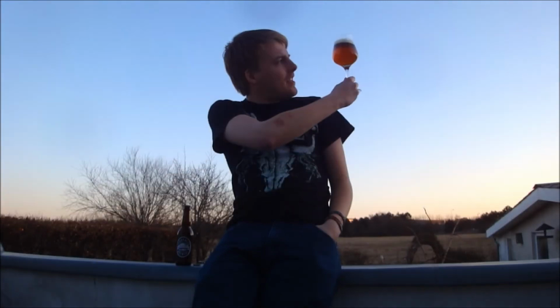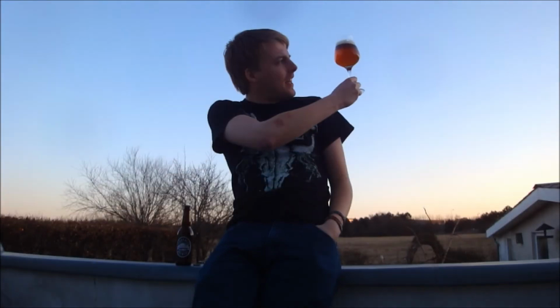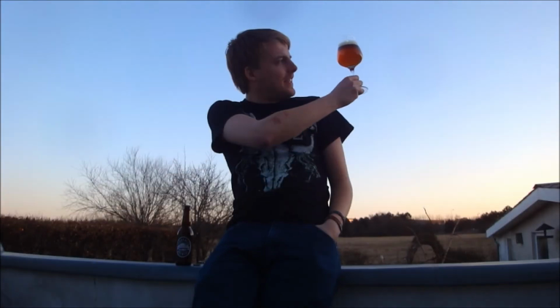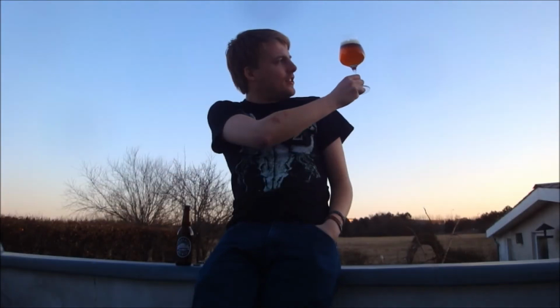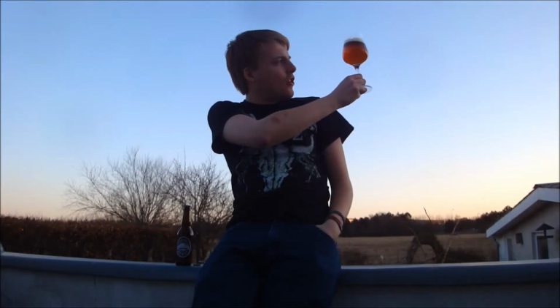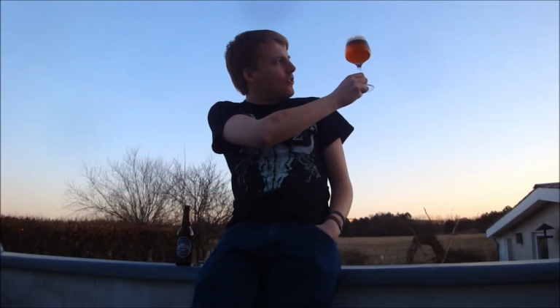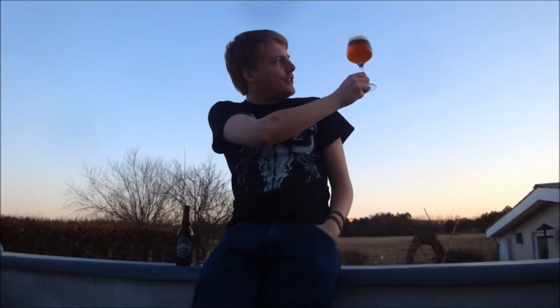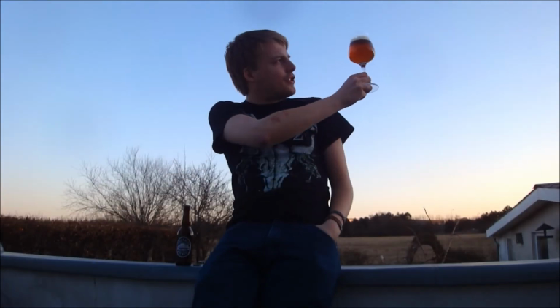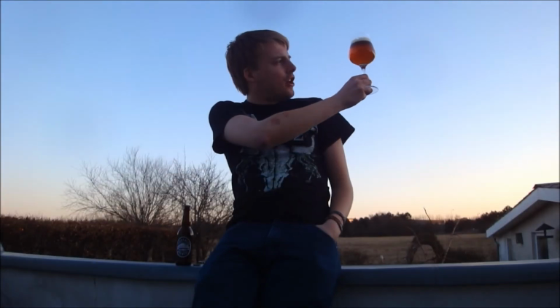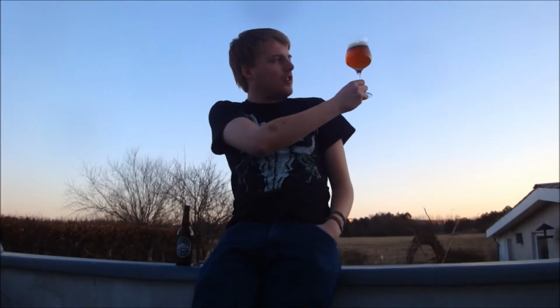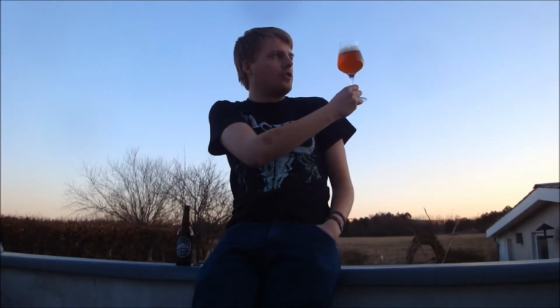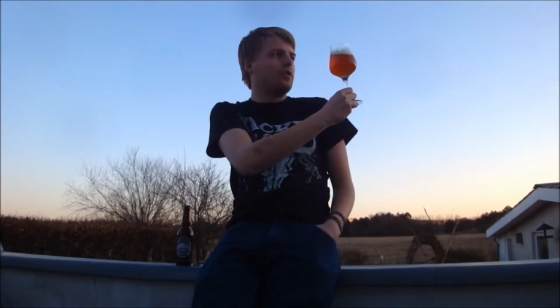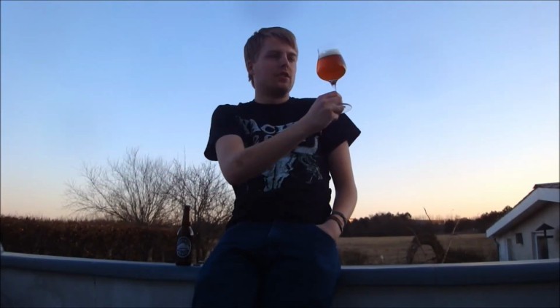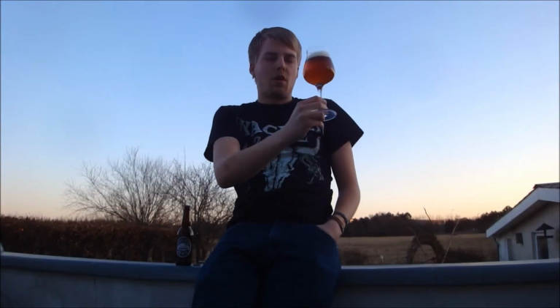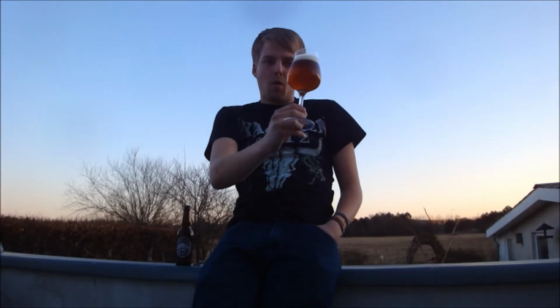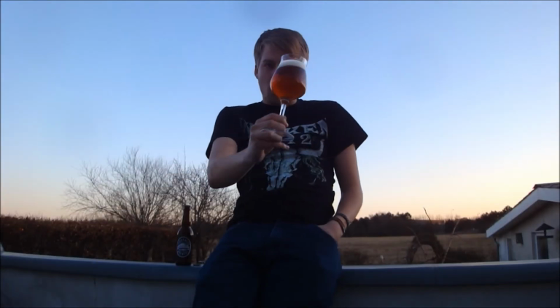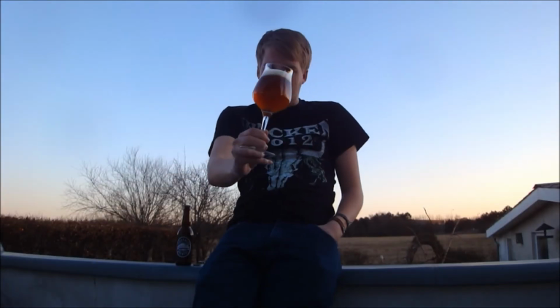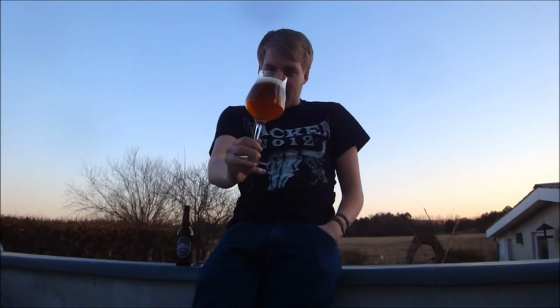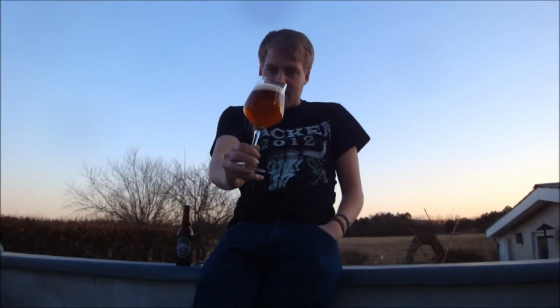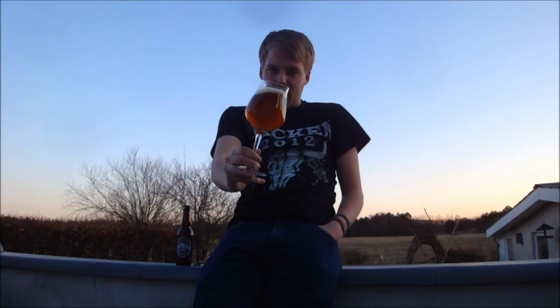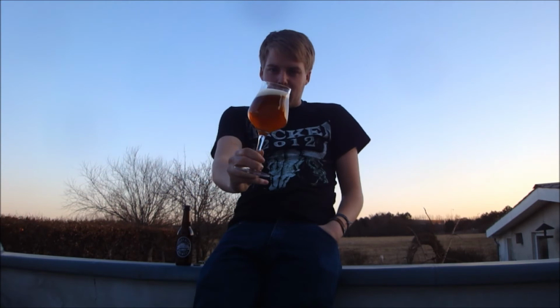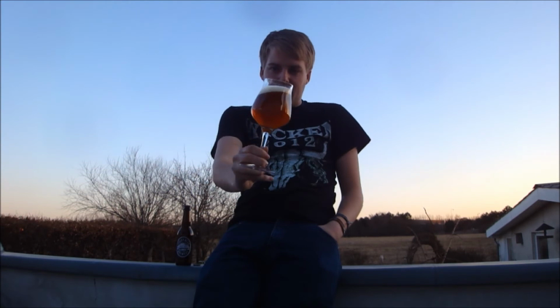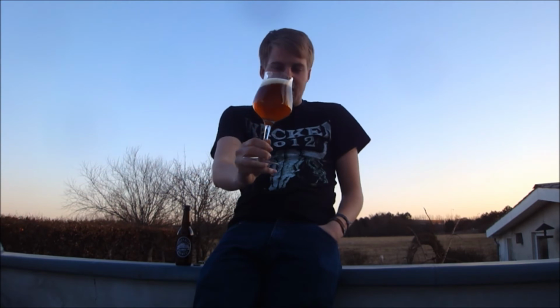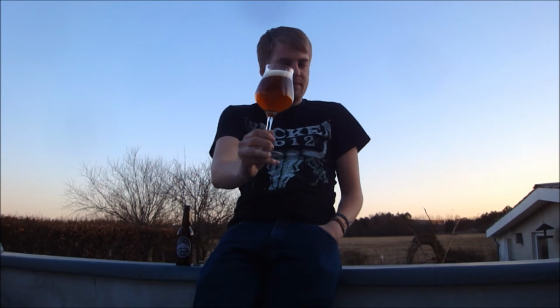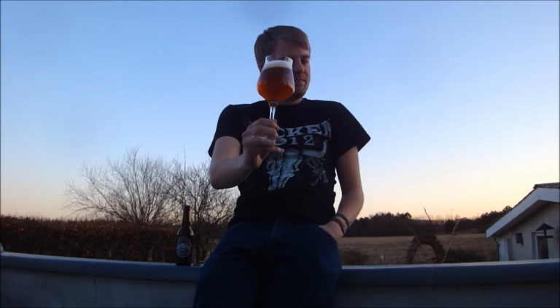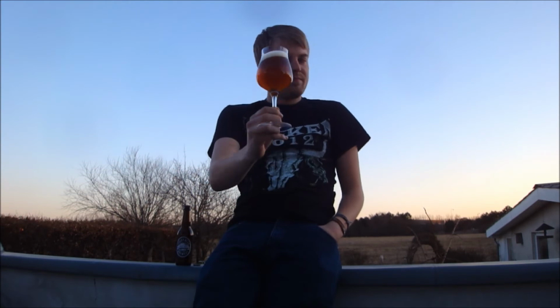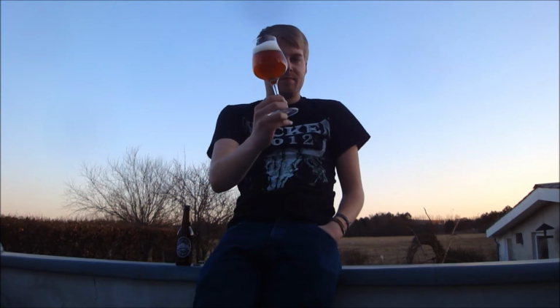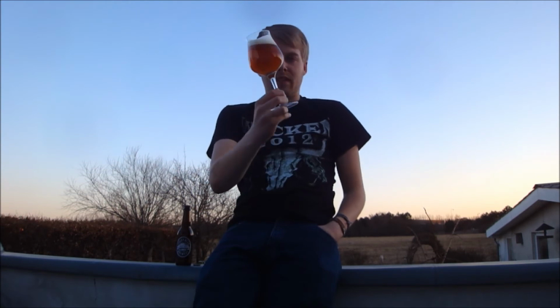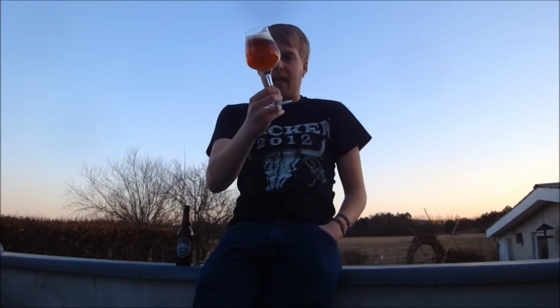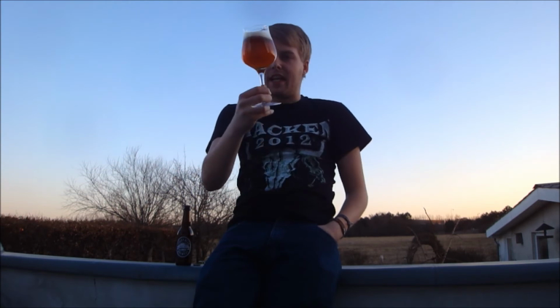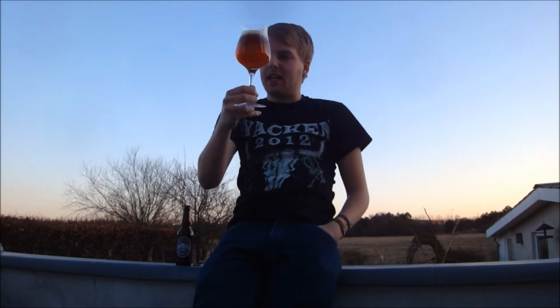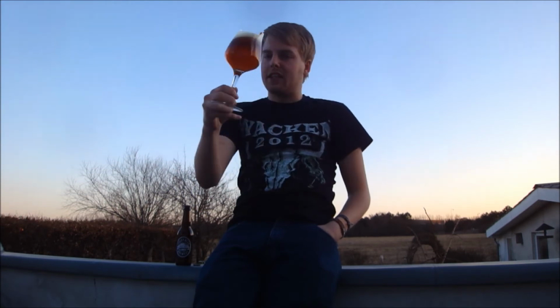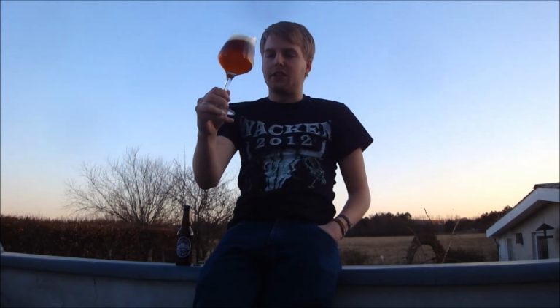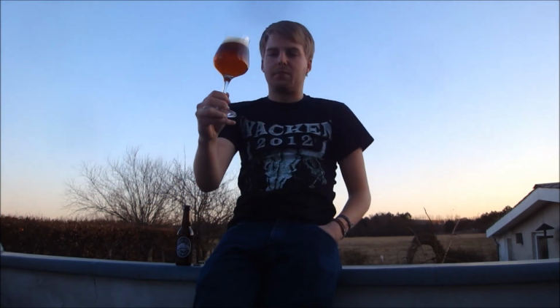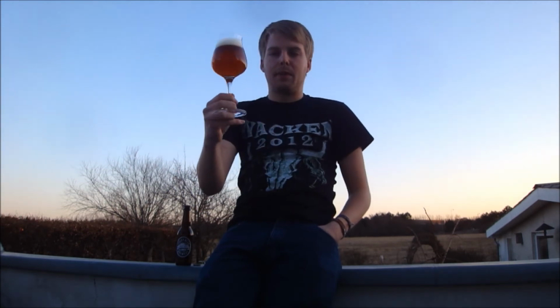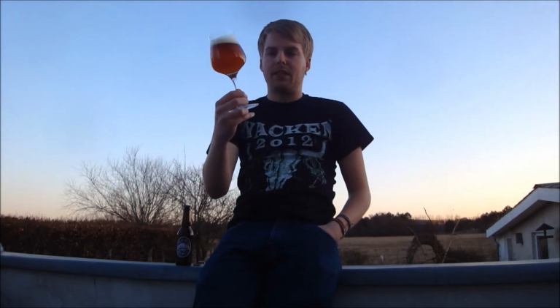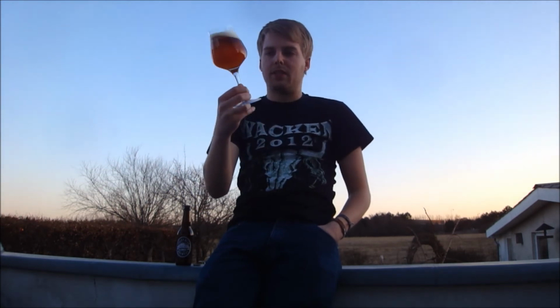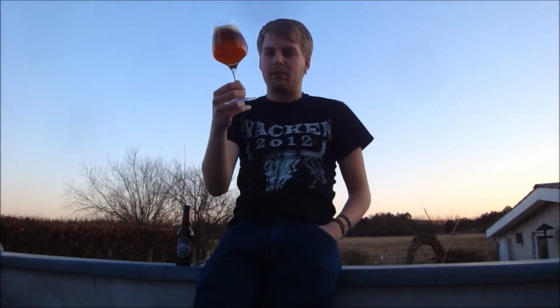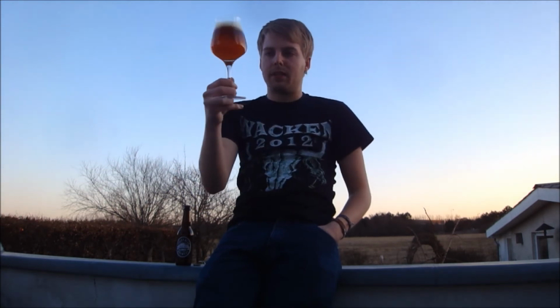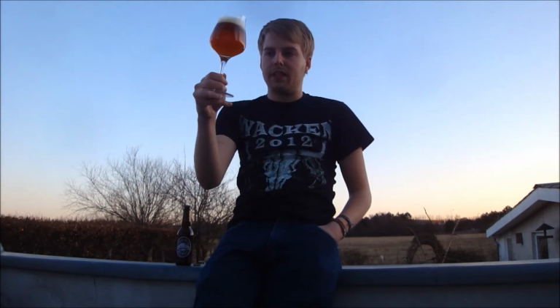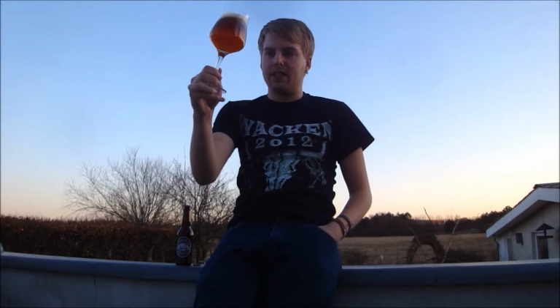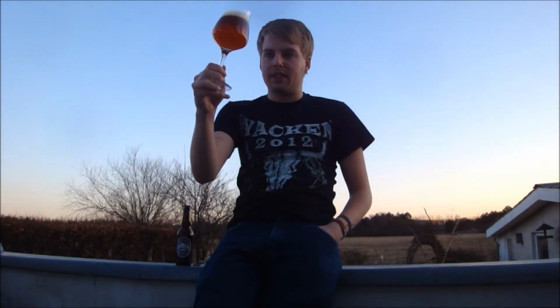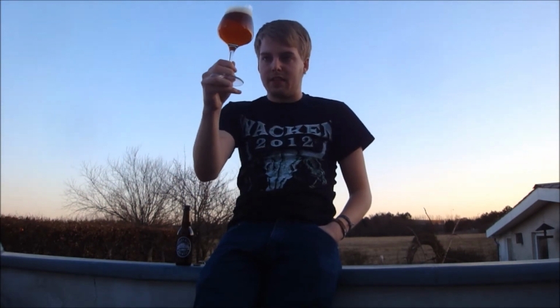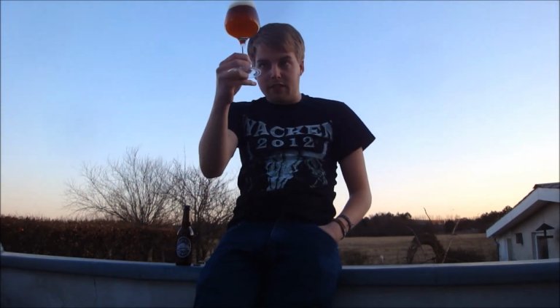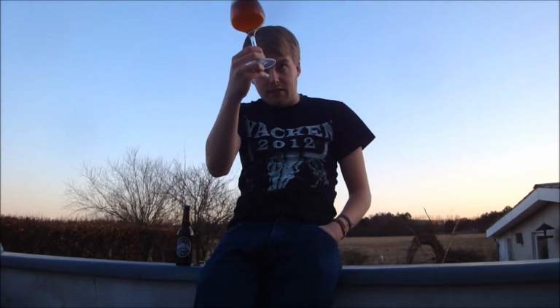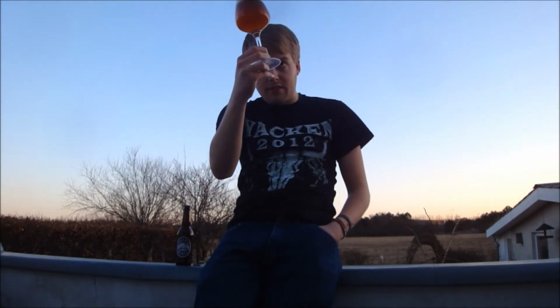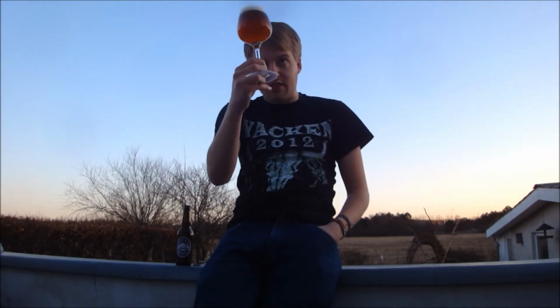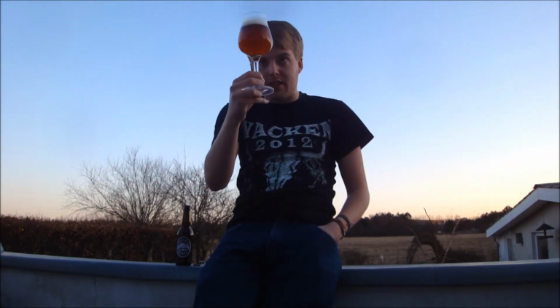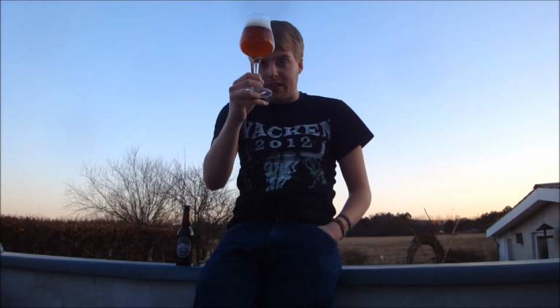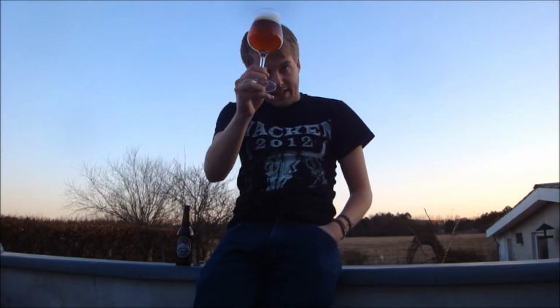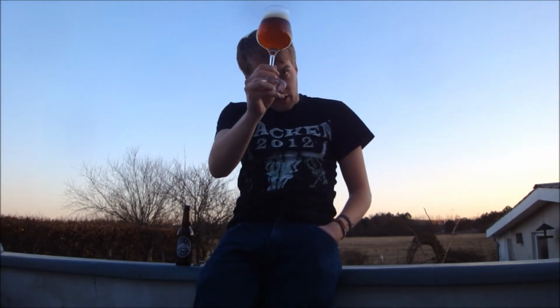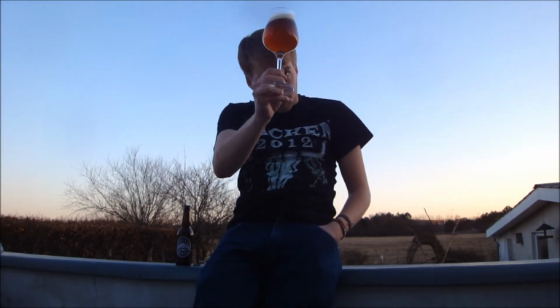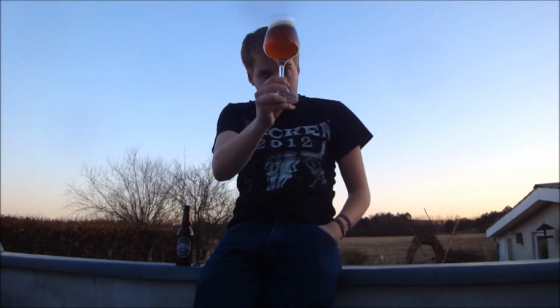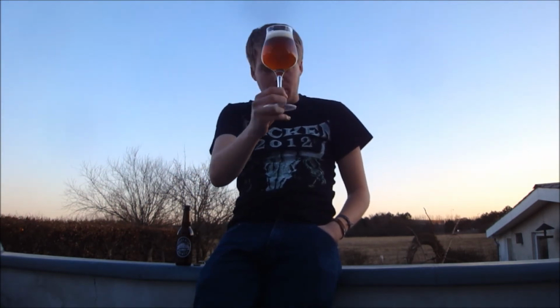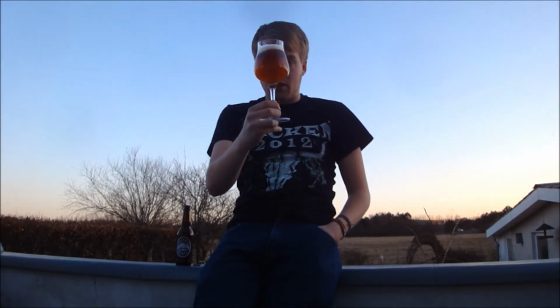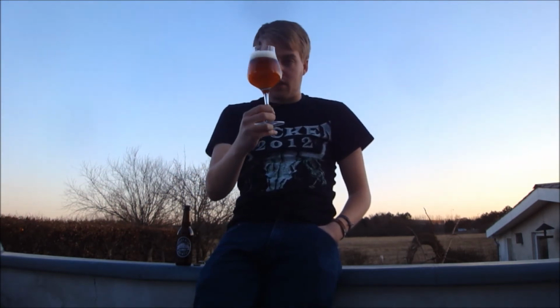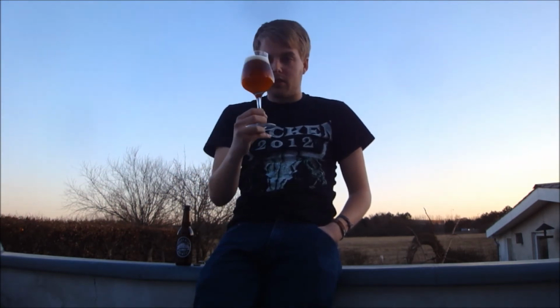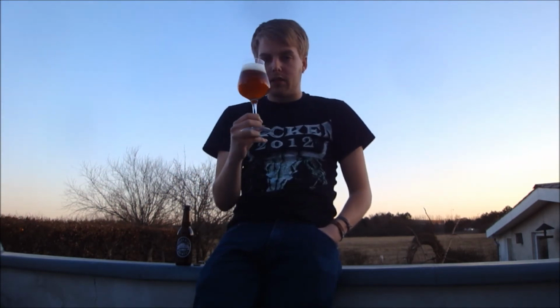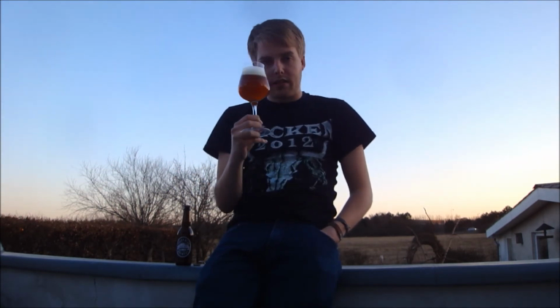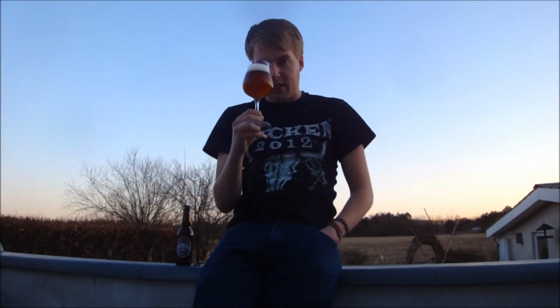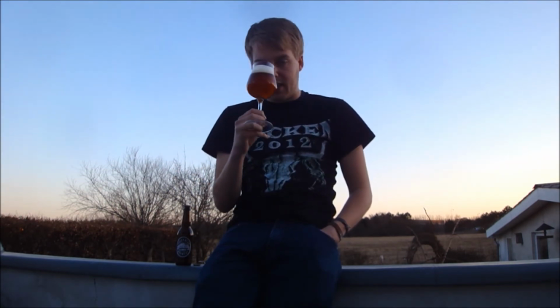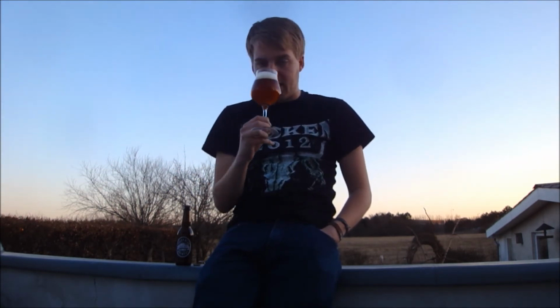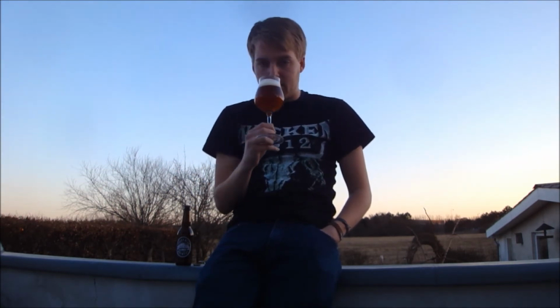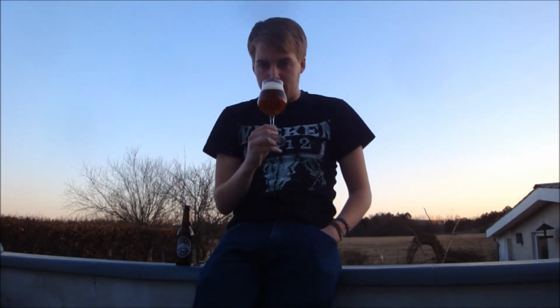Nice orange color, white head on there. I can smell it already — let's get that copper color checked out.